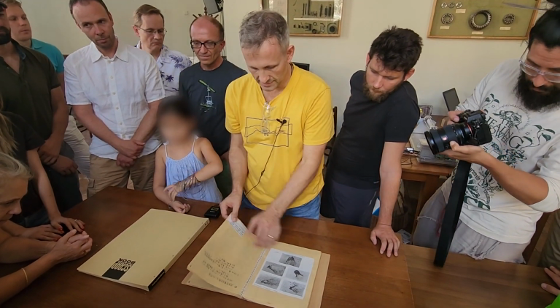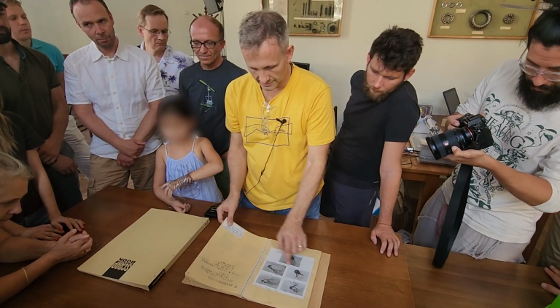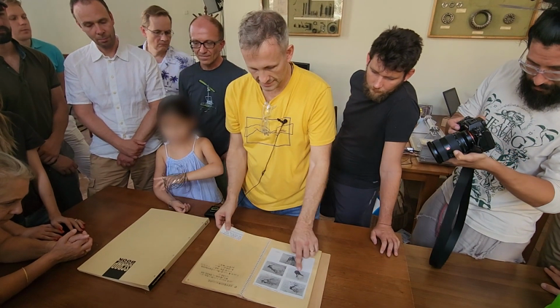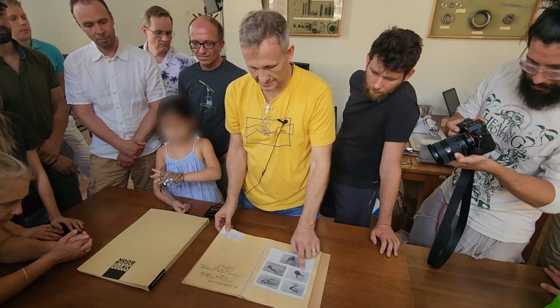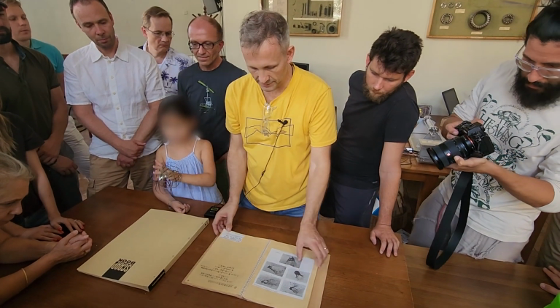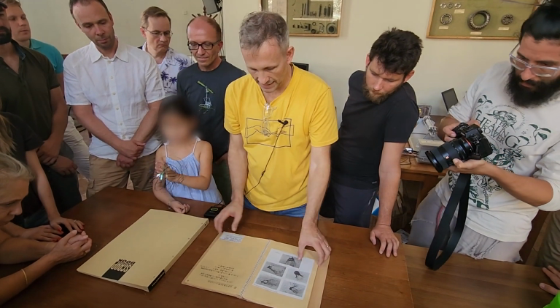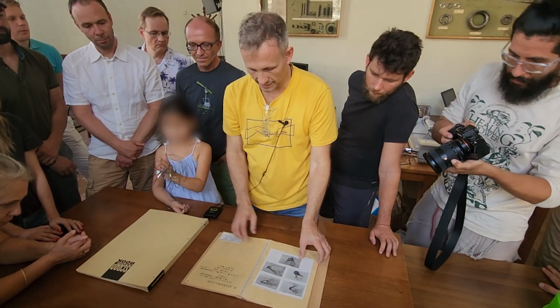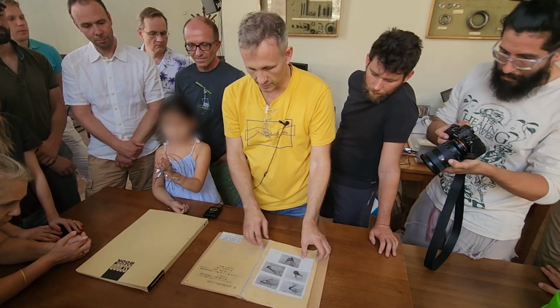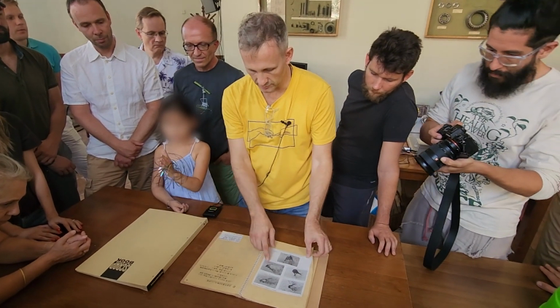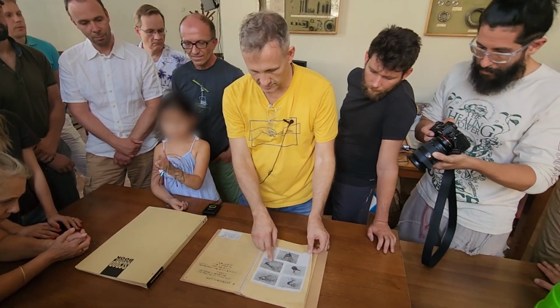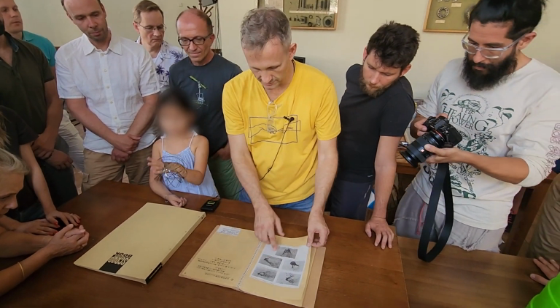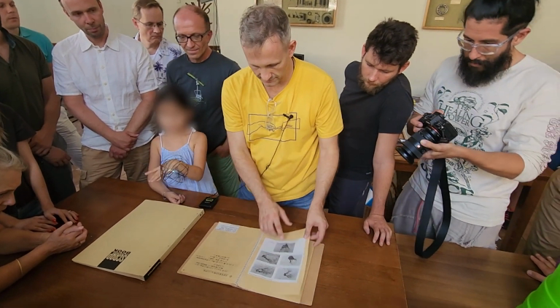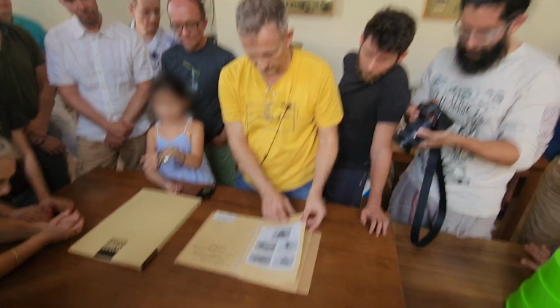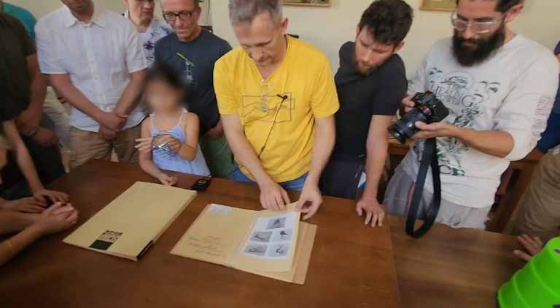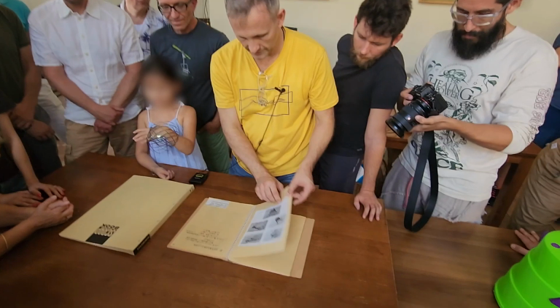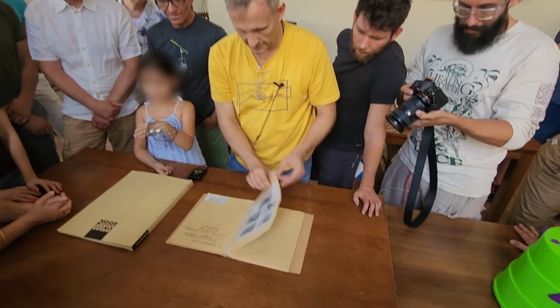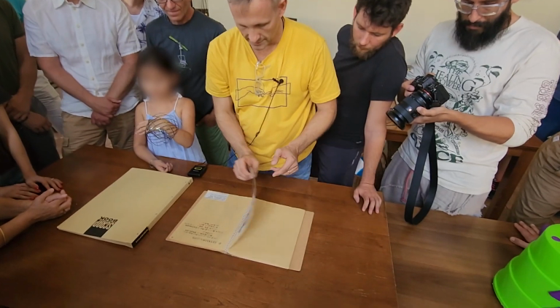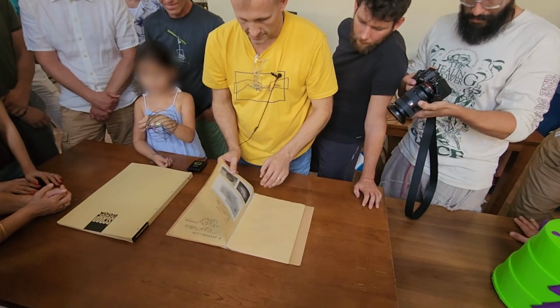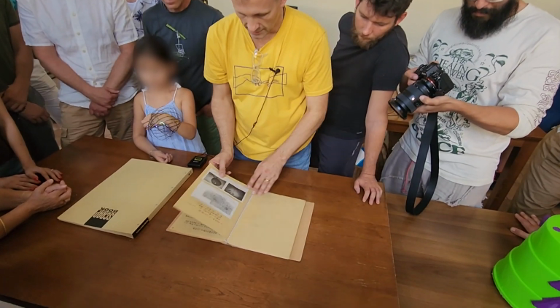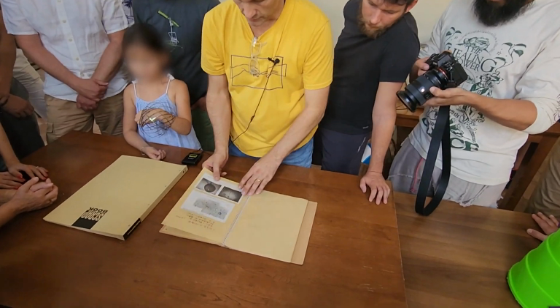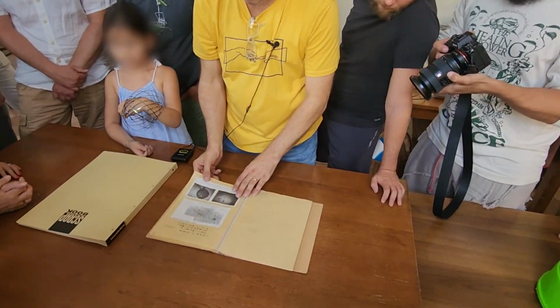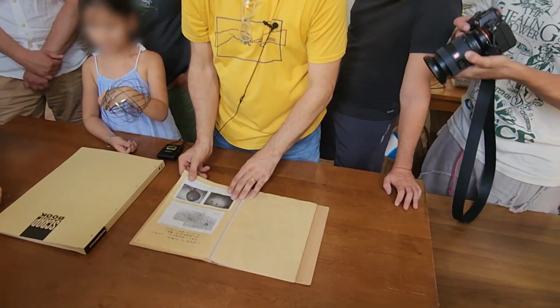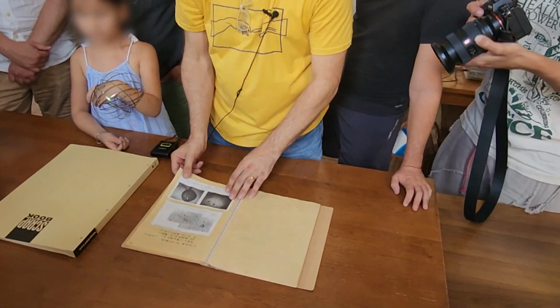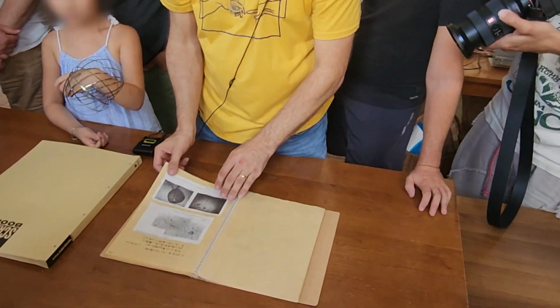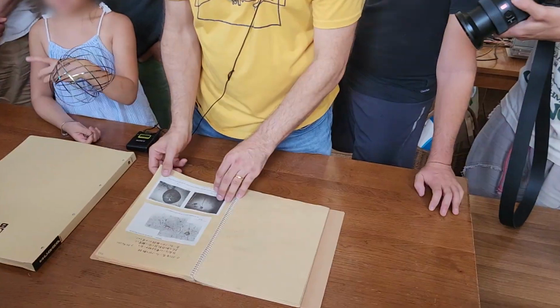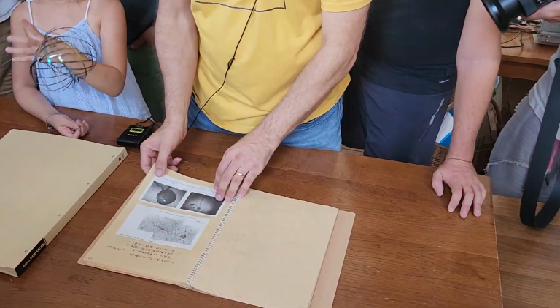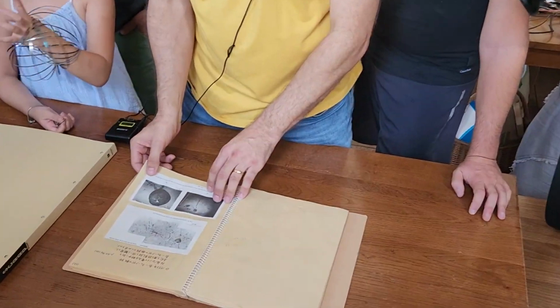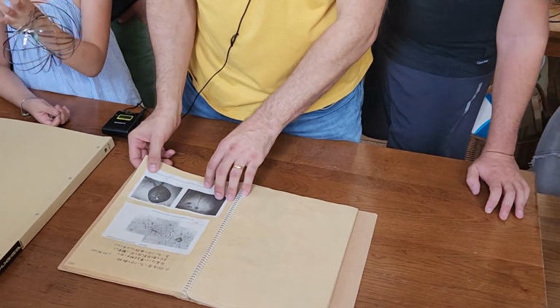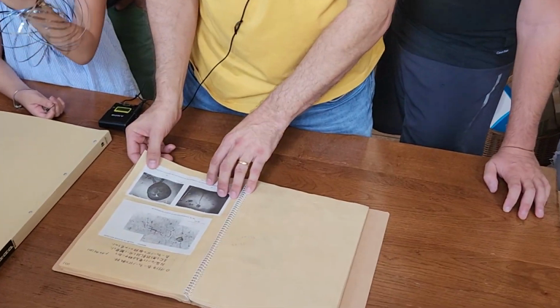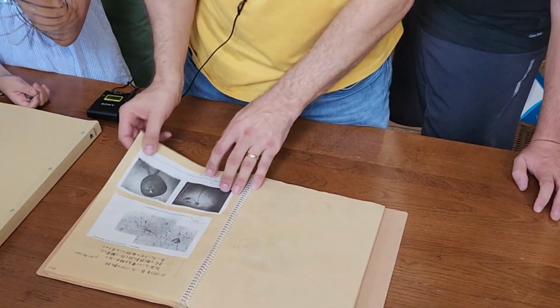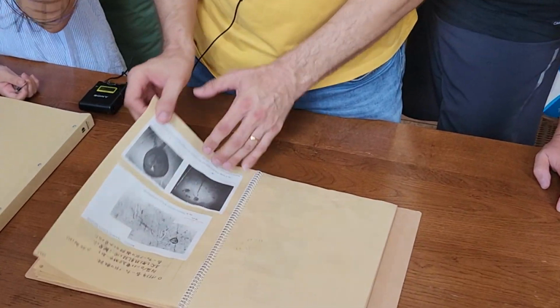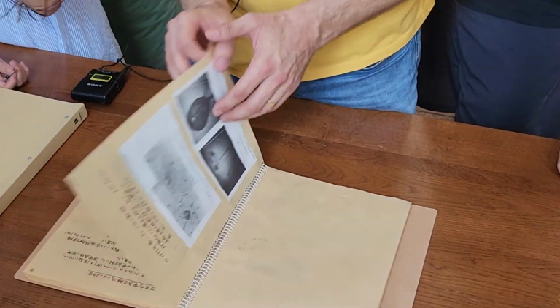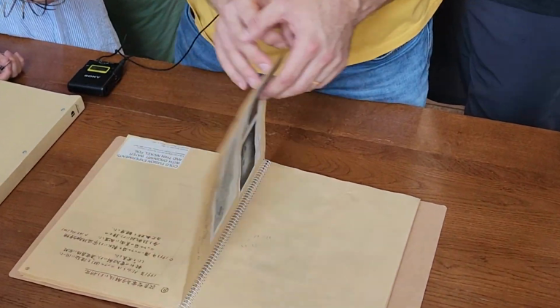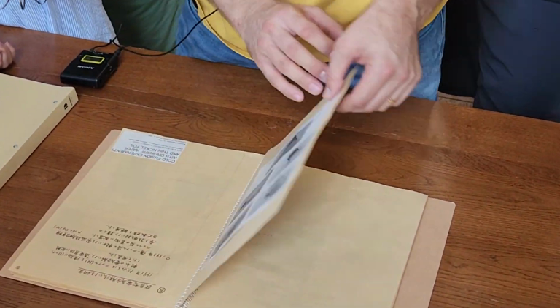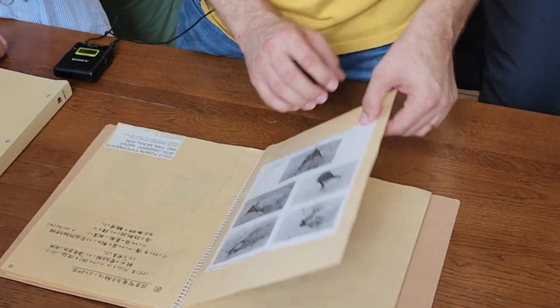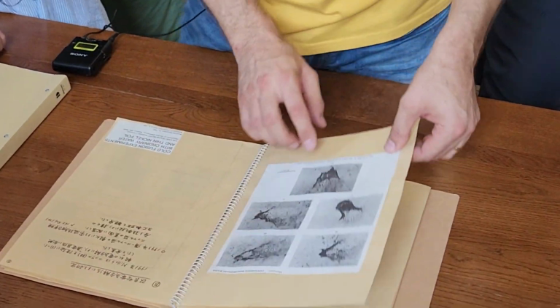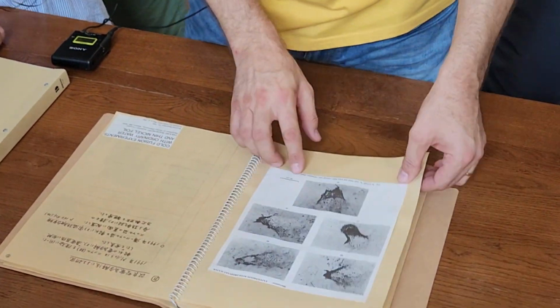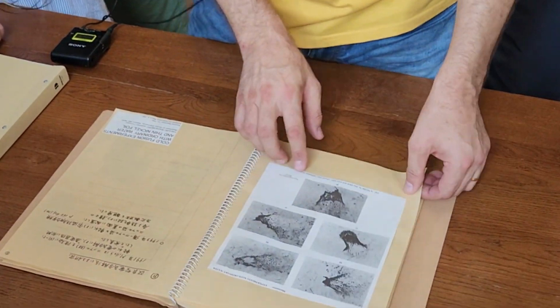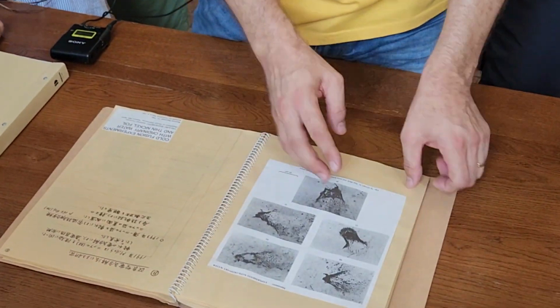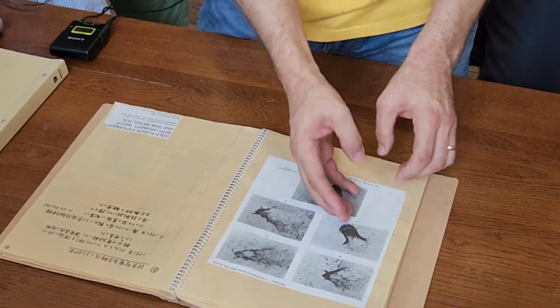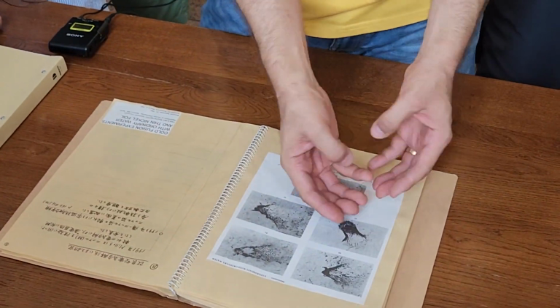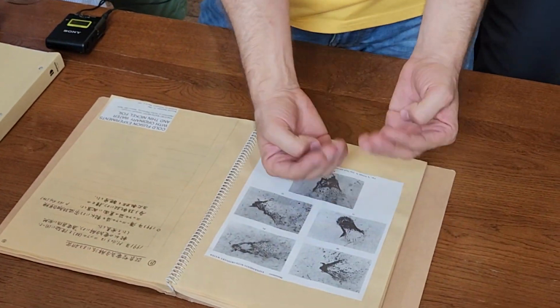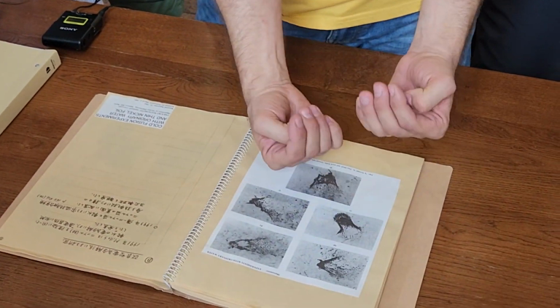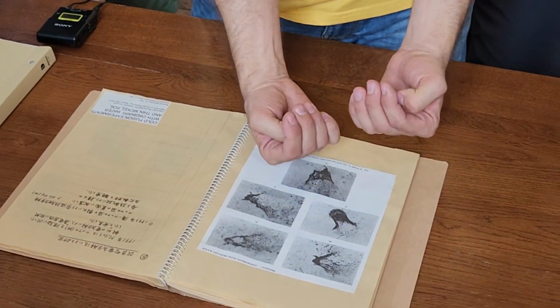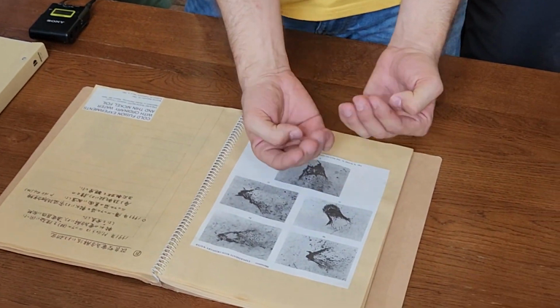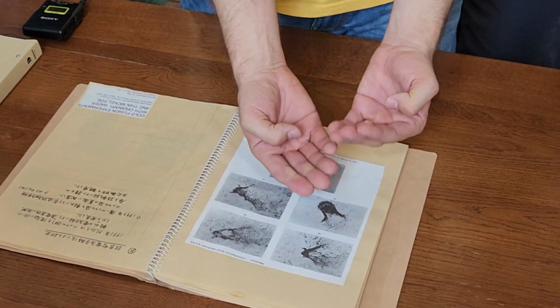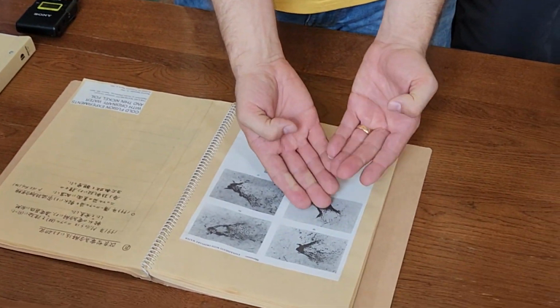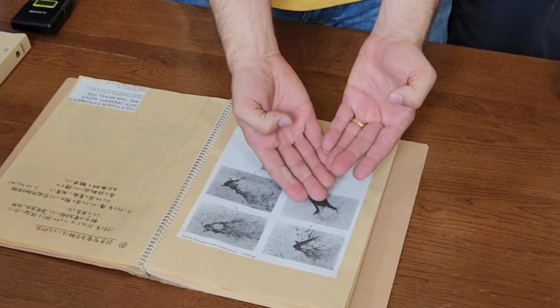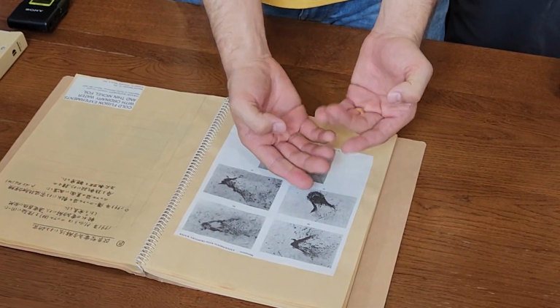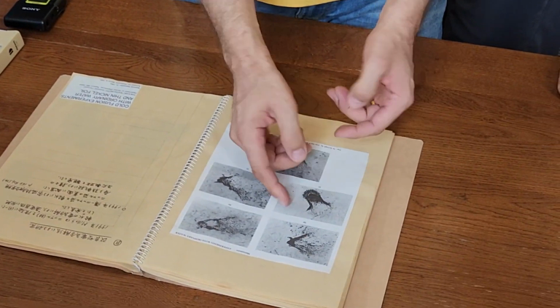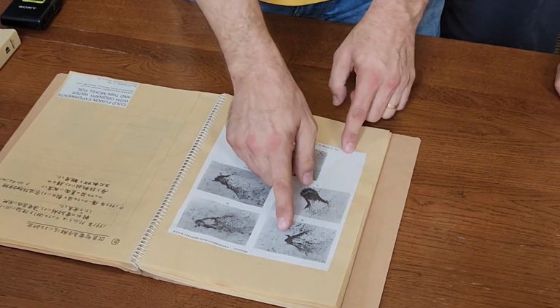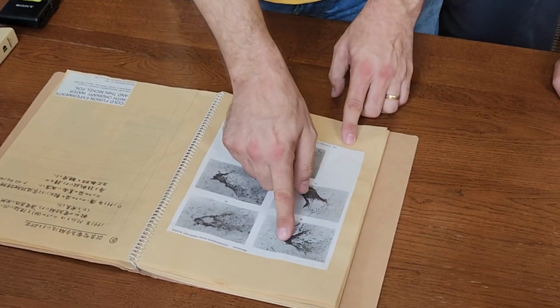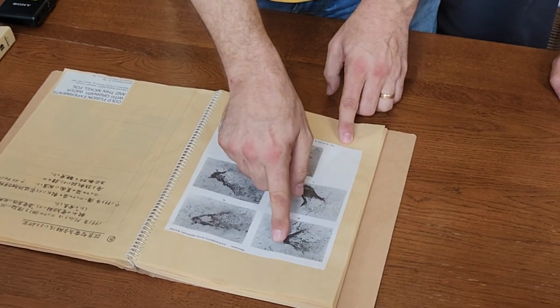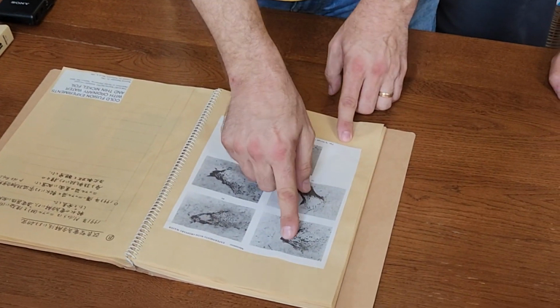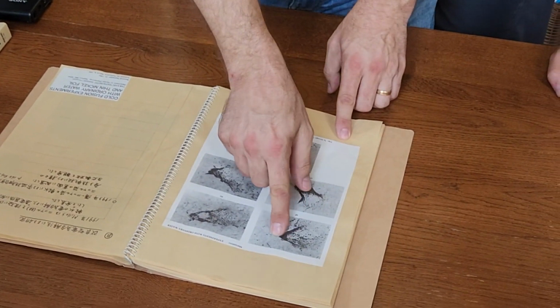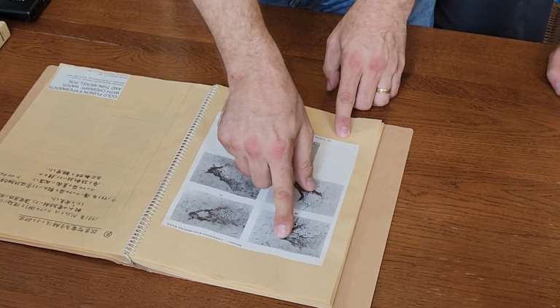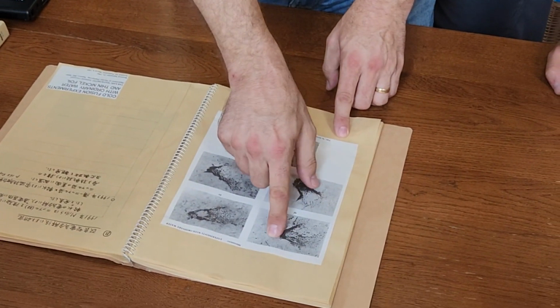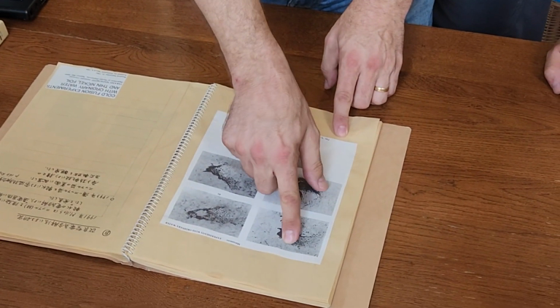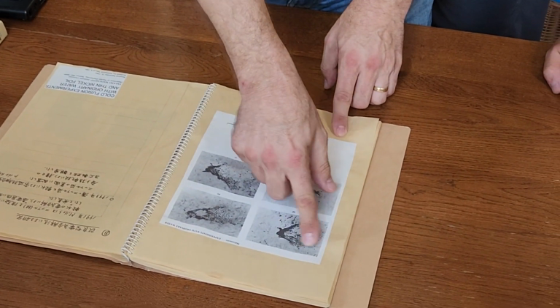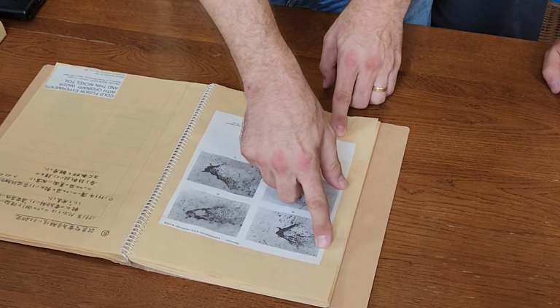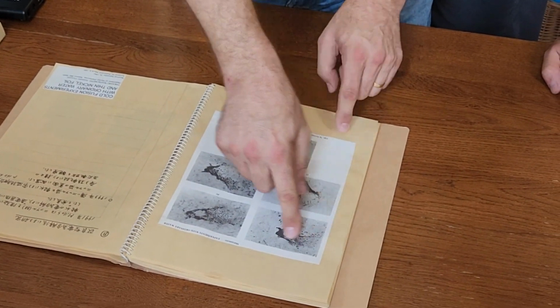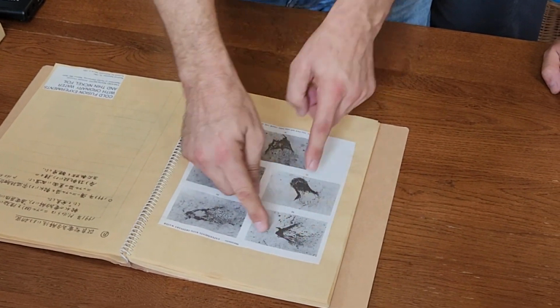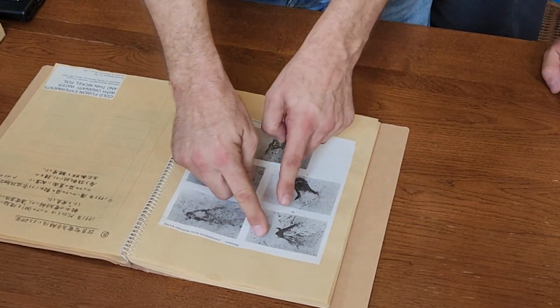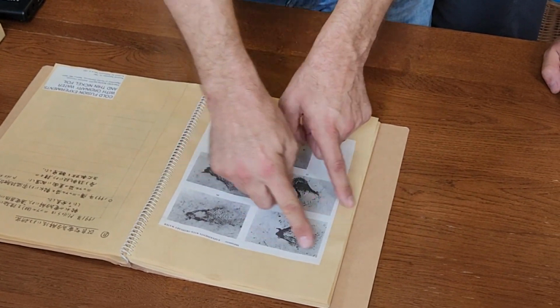These are black holes and white holes, and you are seeing them at different angles — the black hole and white holes there.